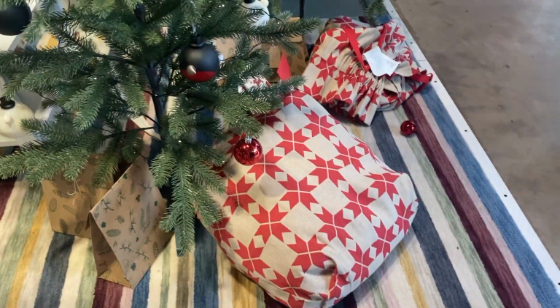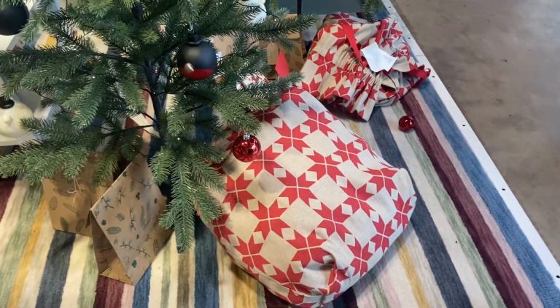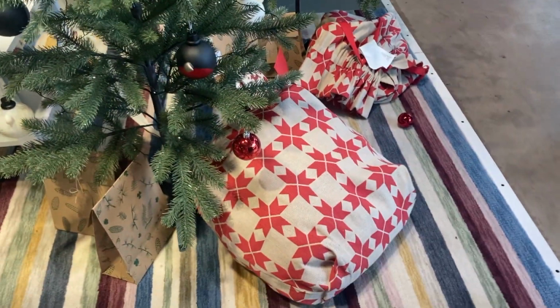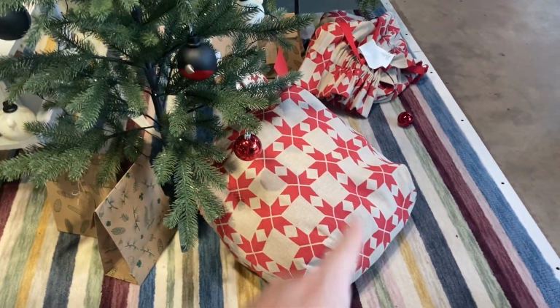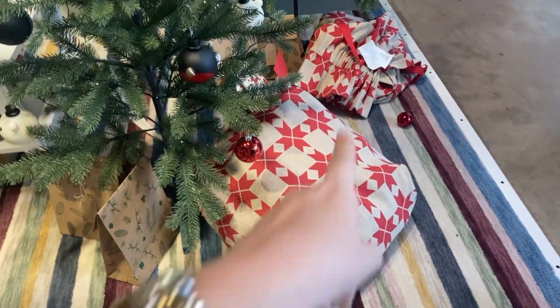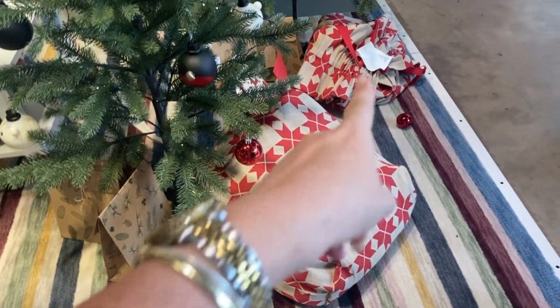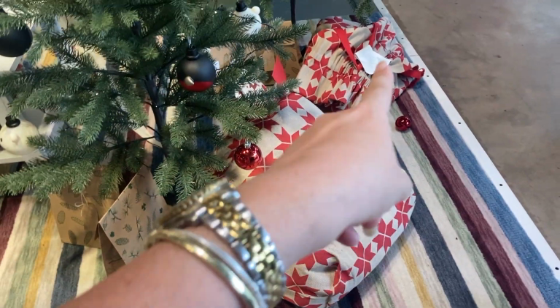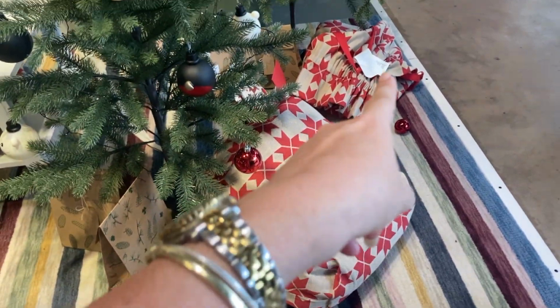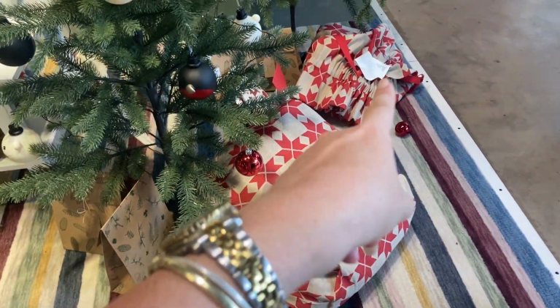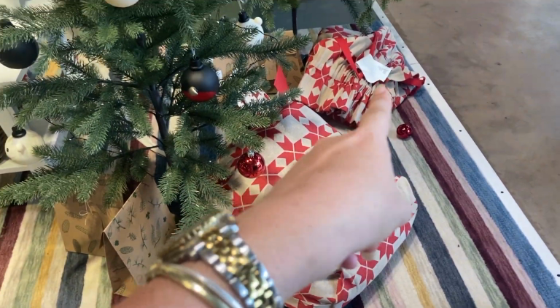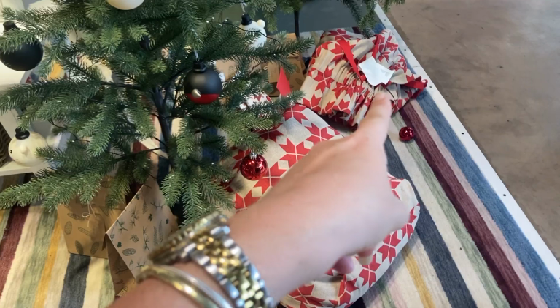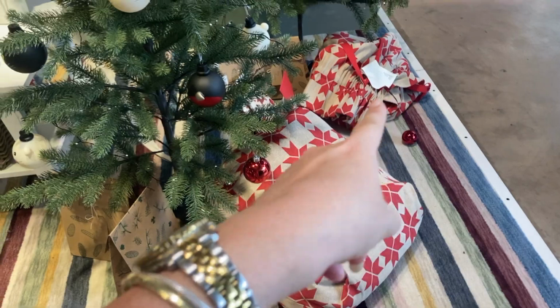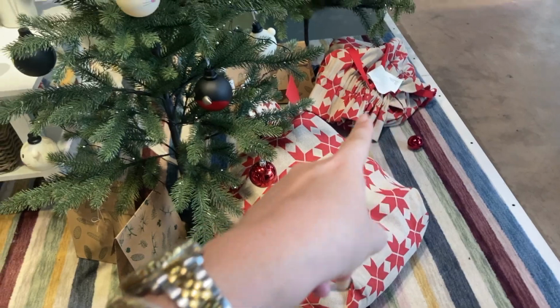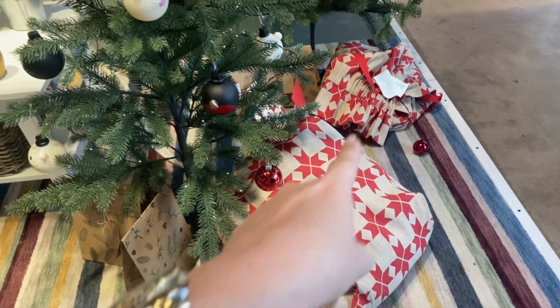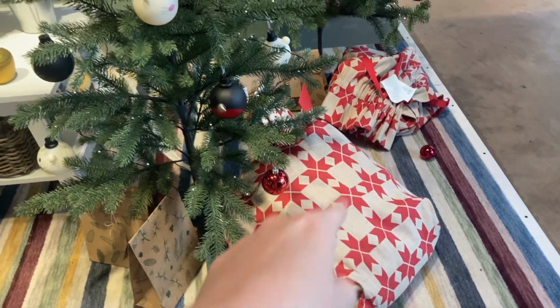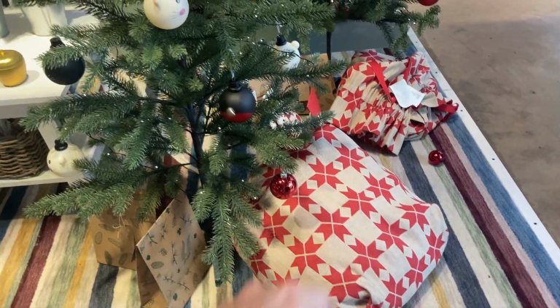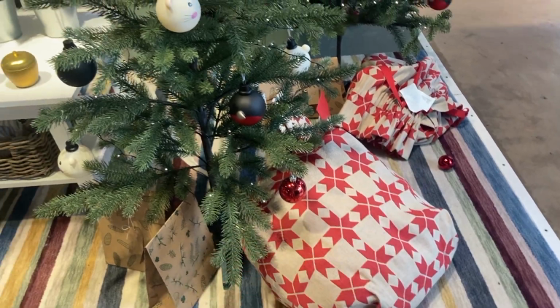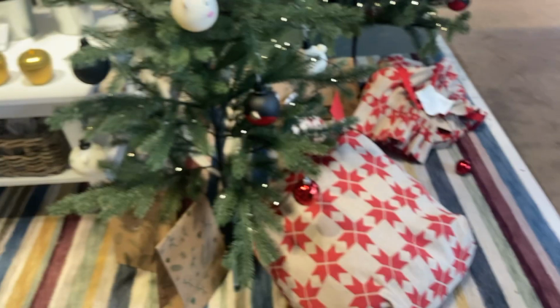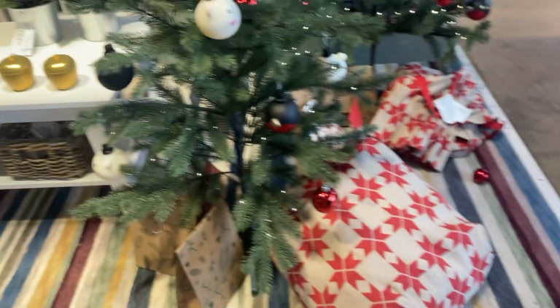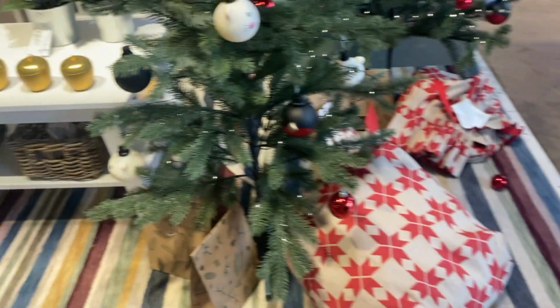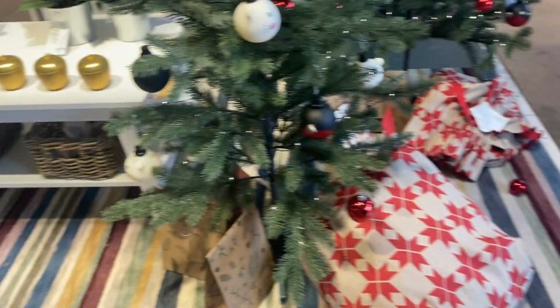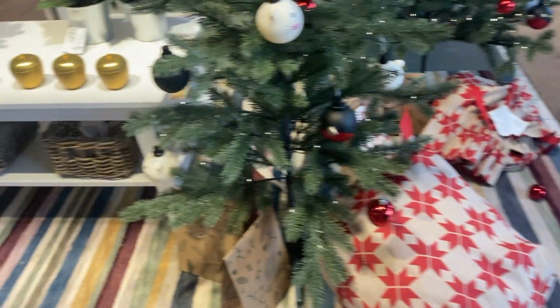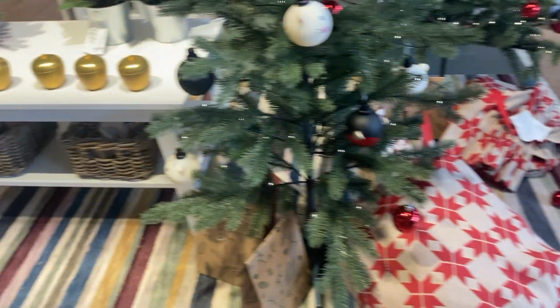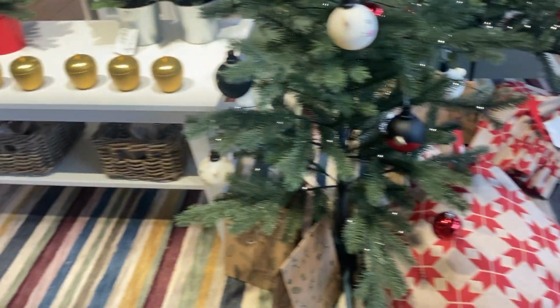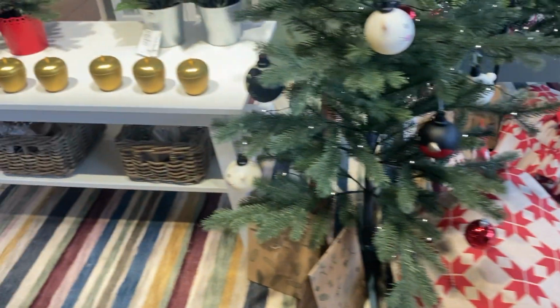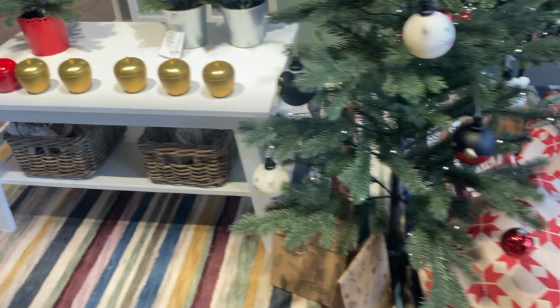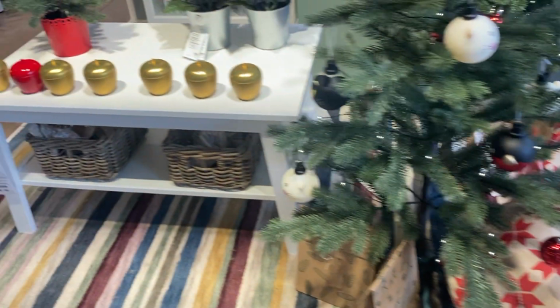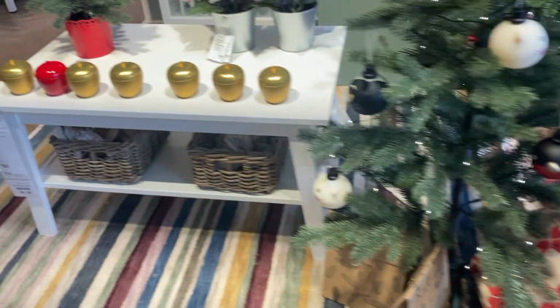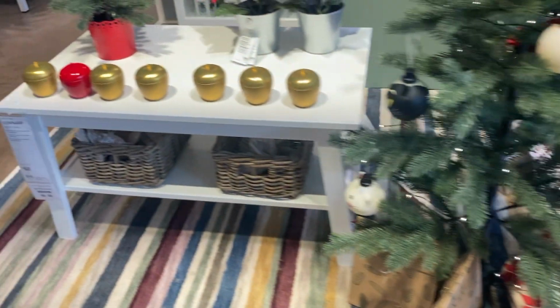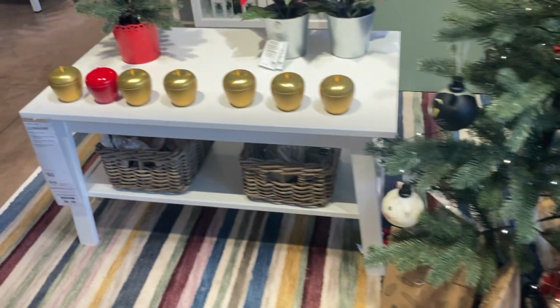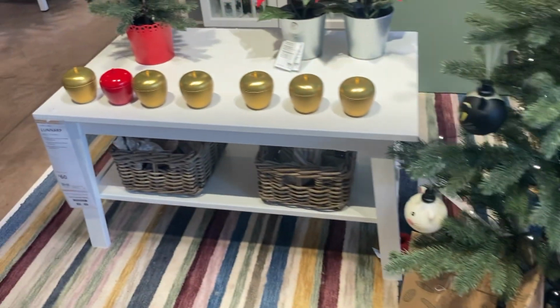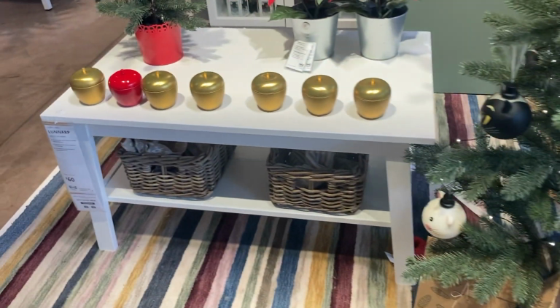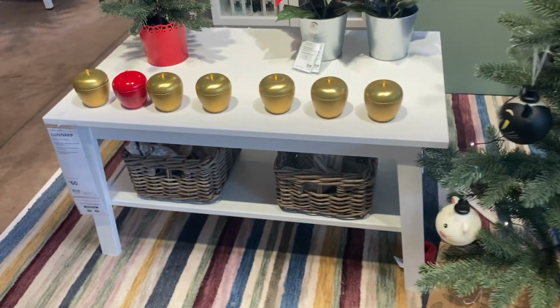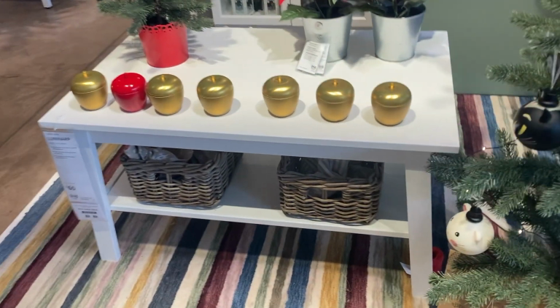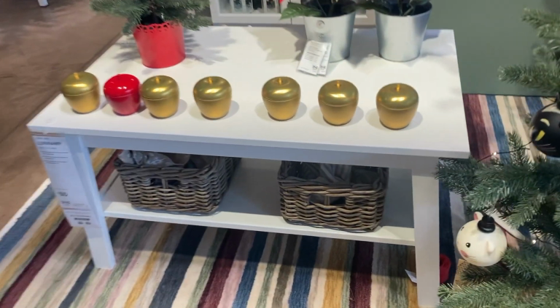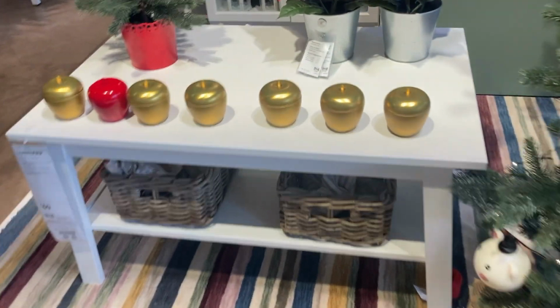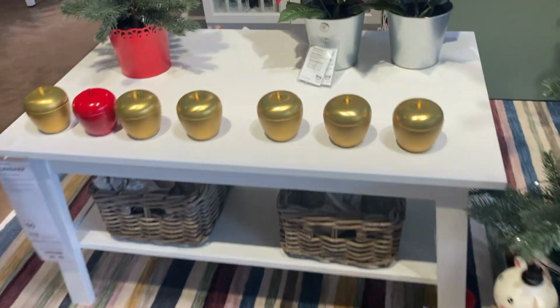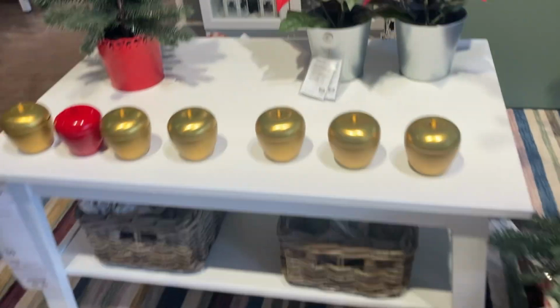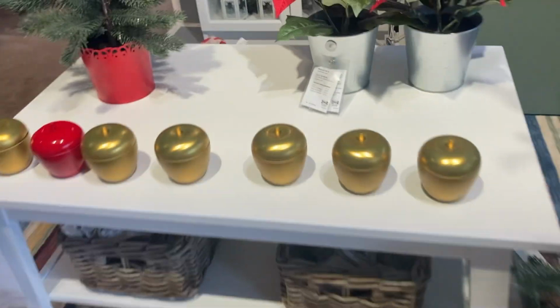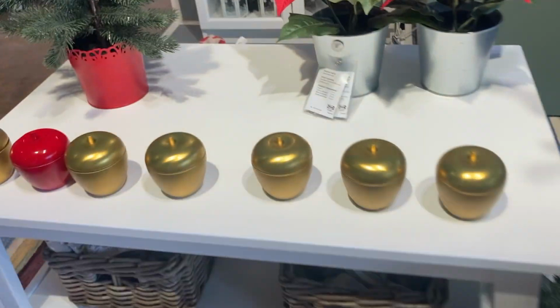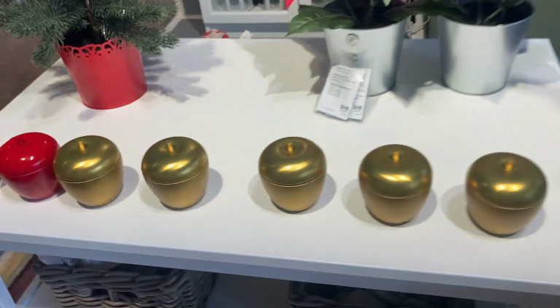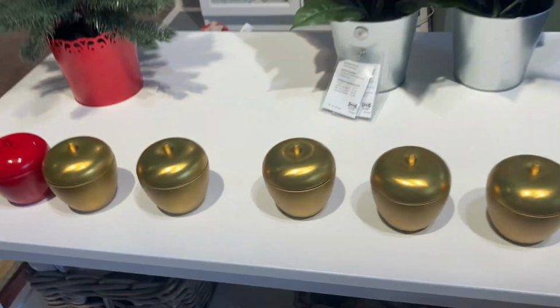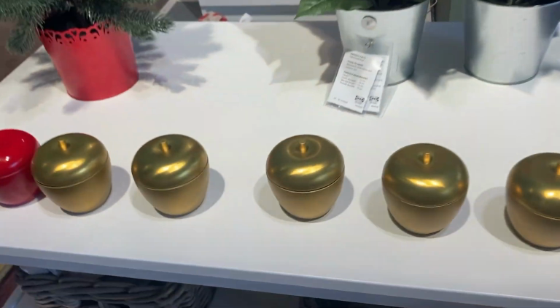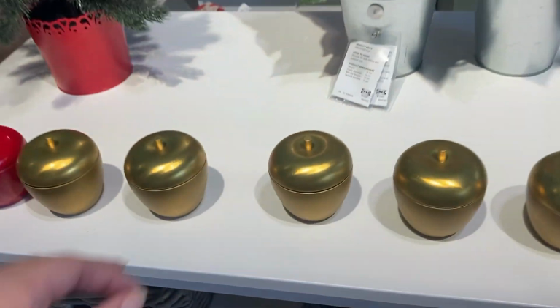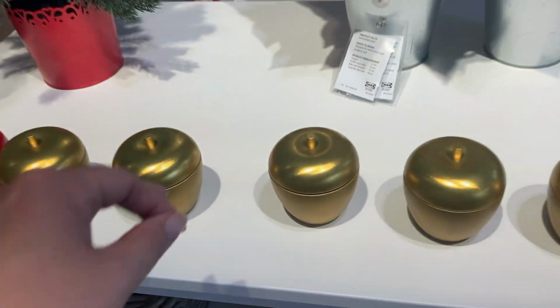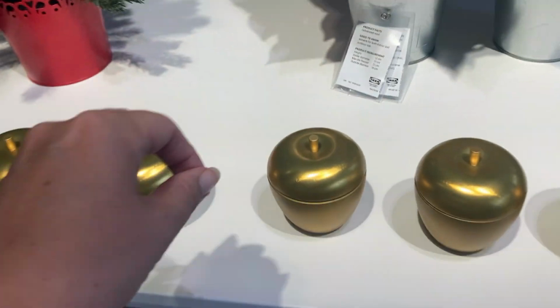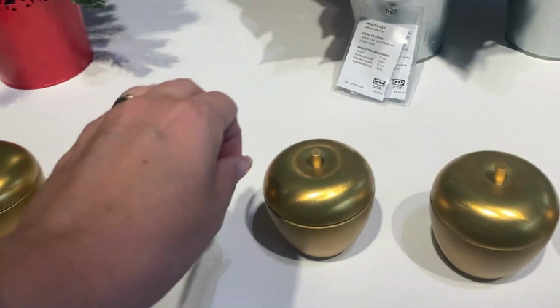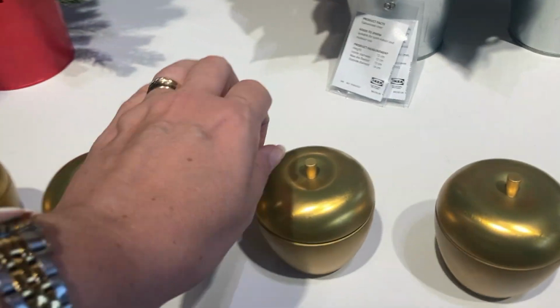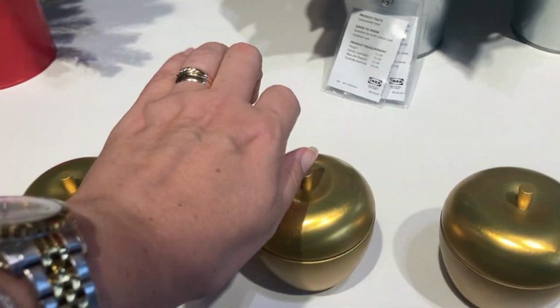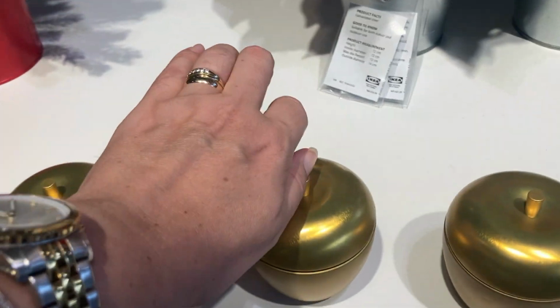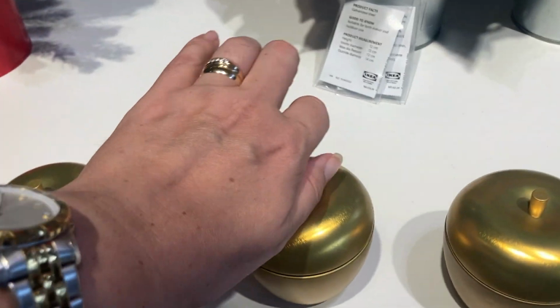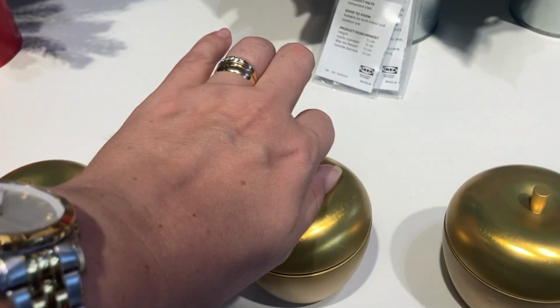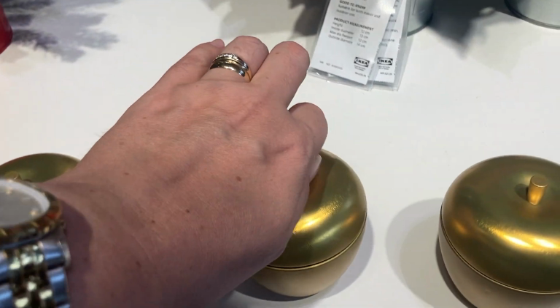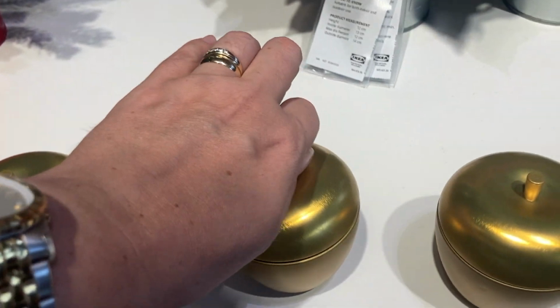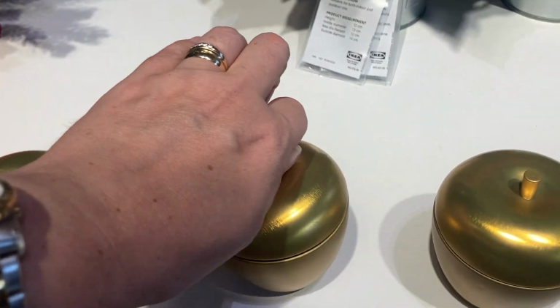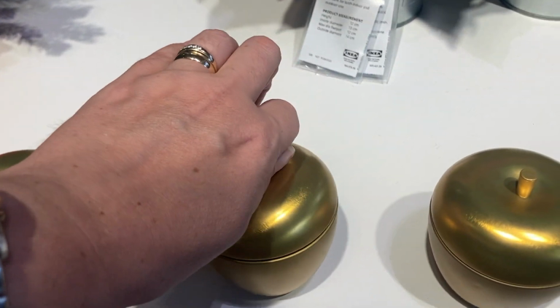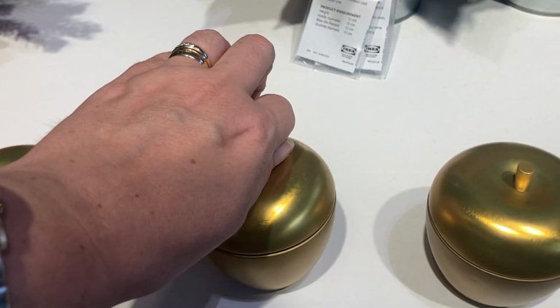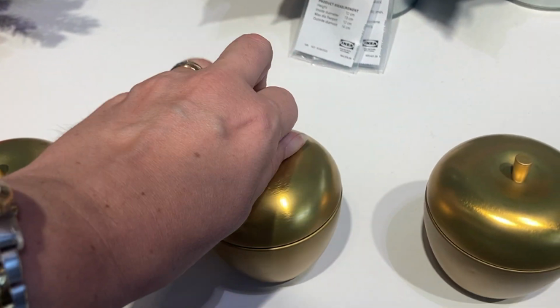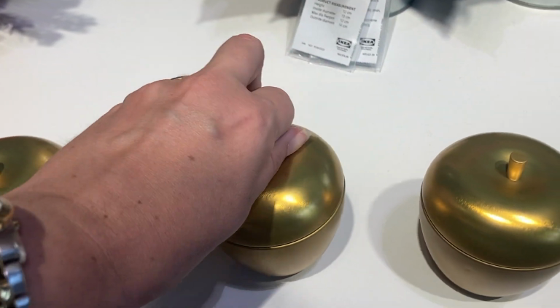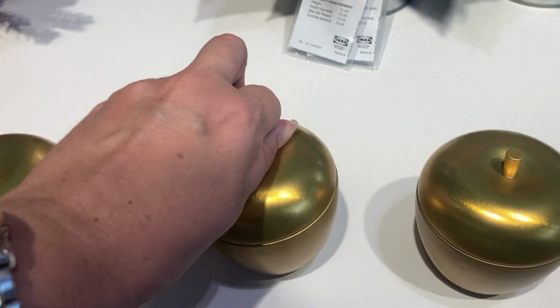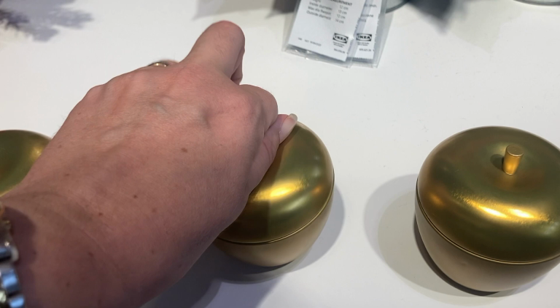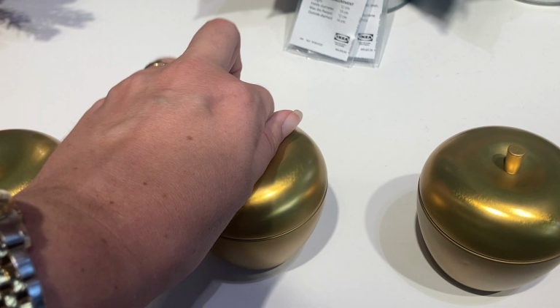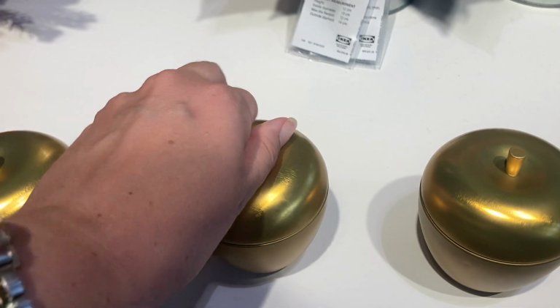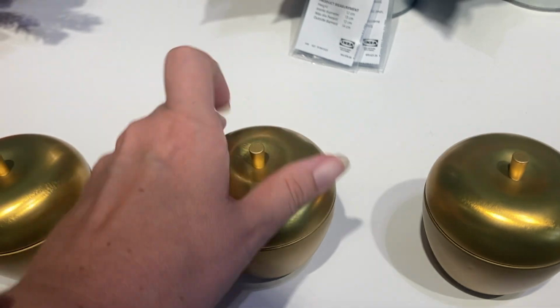Look at these, I wonder if they're for sale. Oh look at the little candles, the little candles!